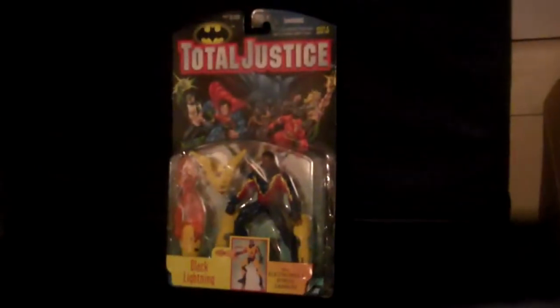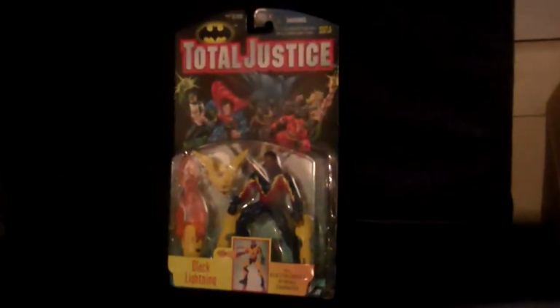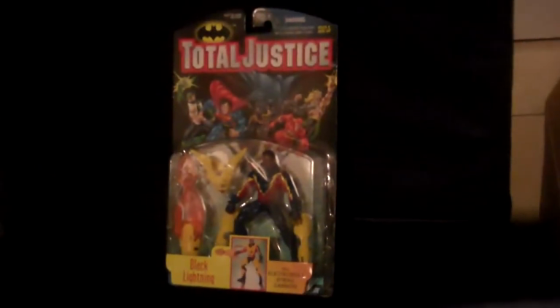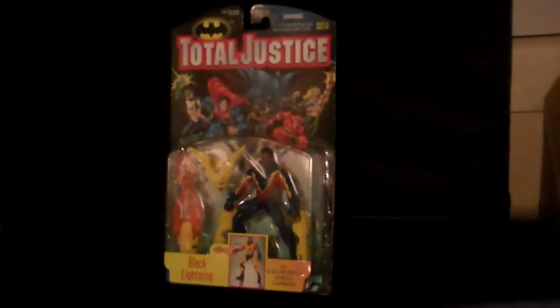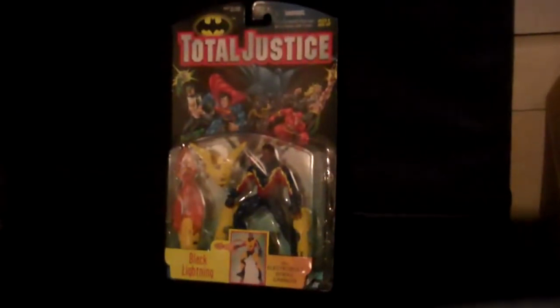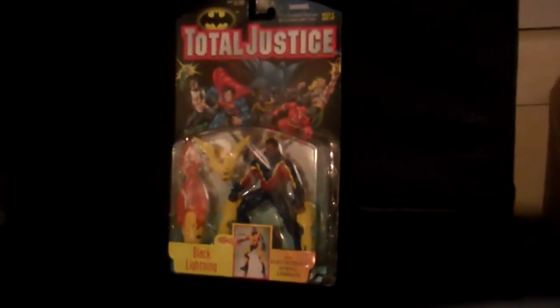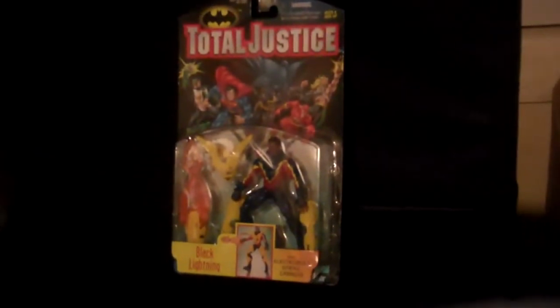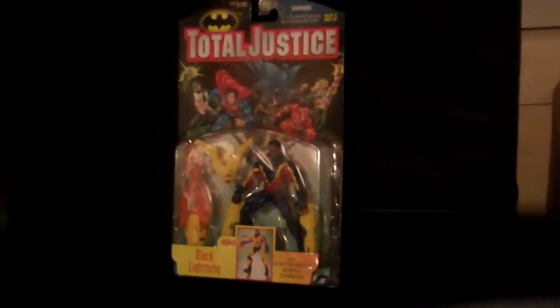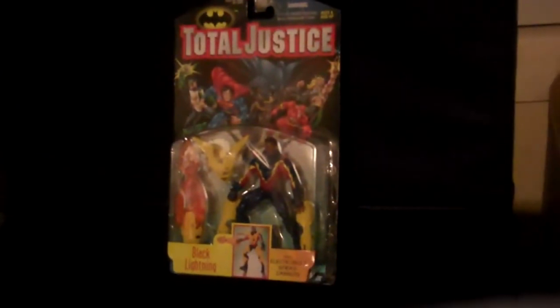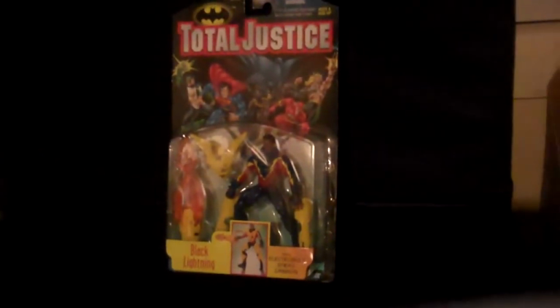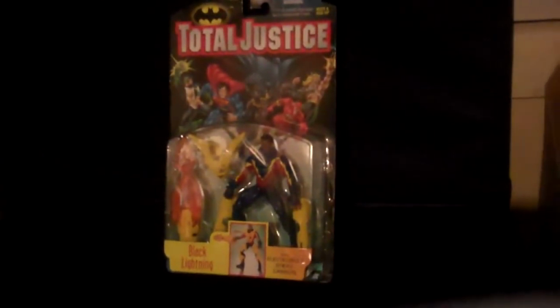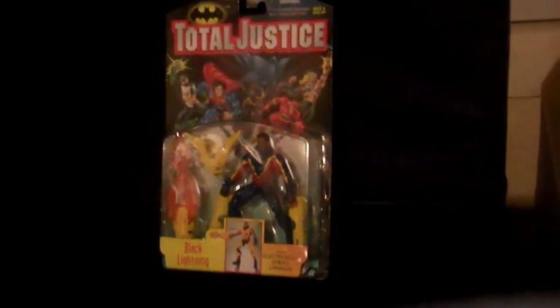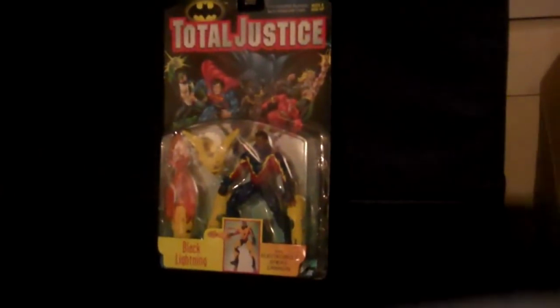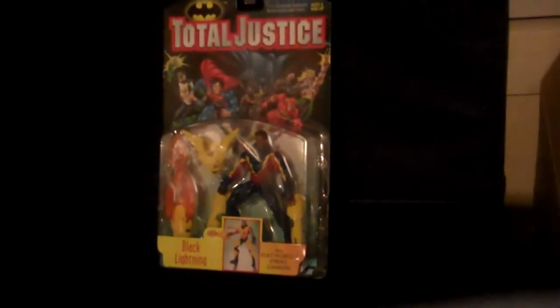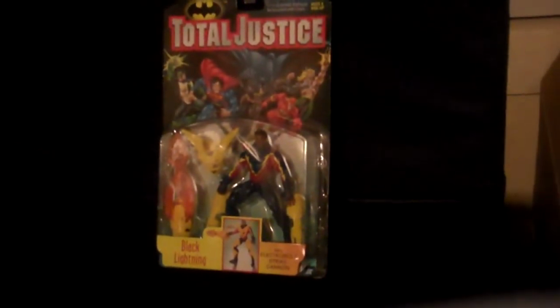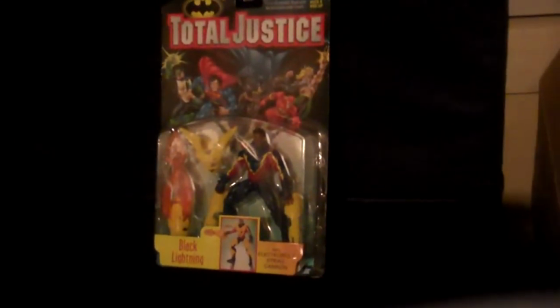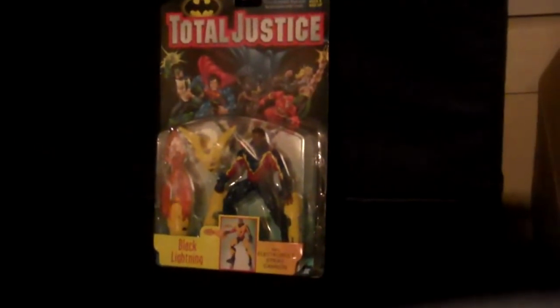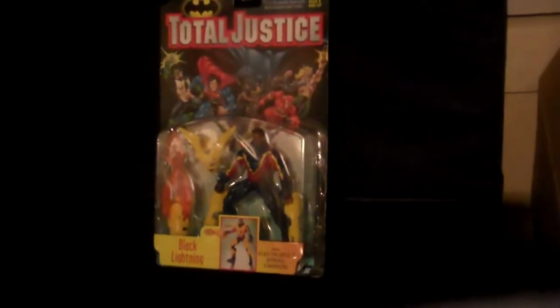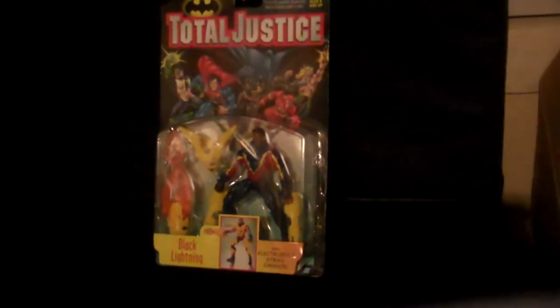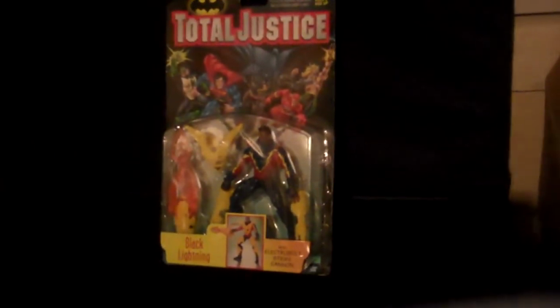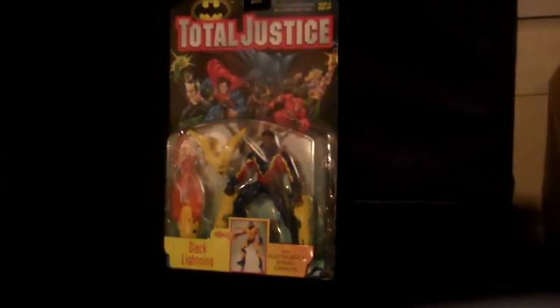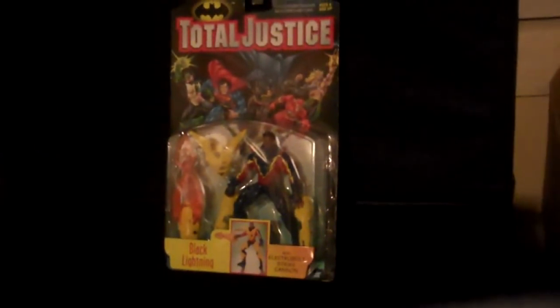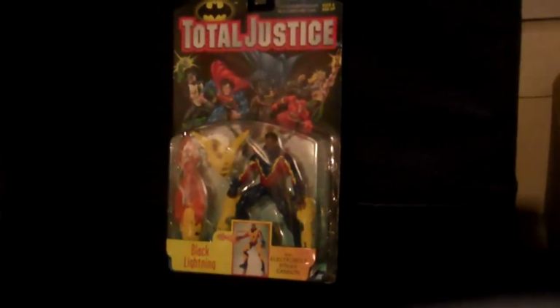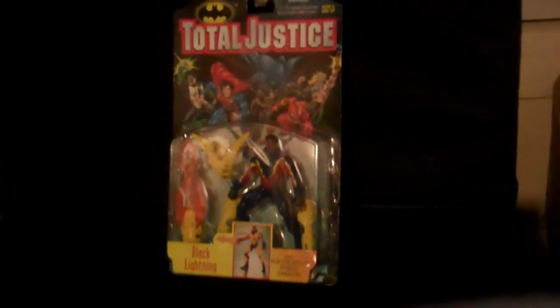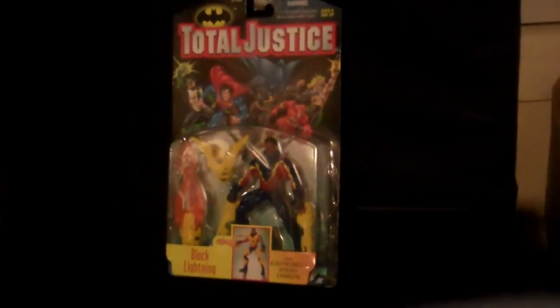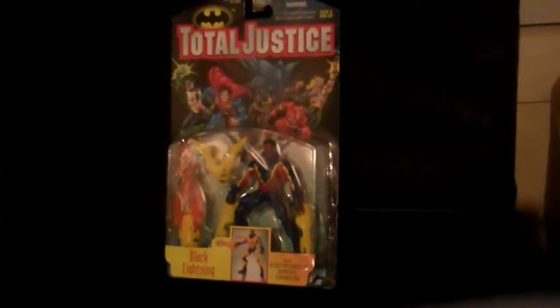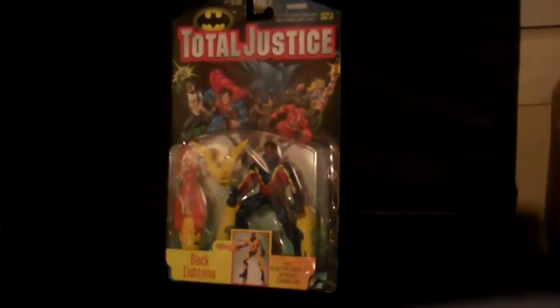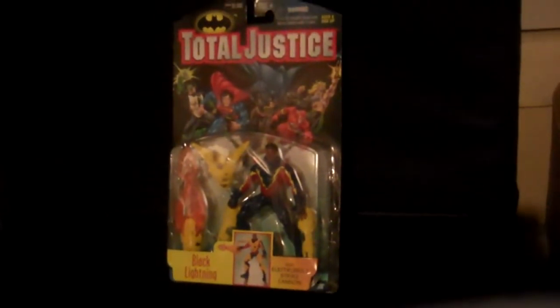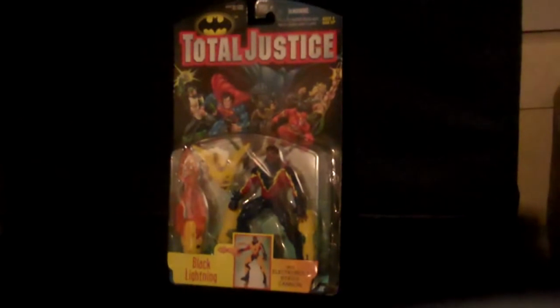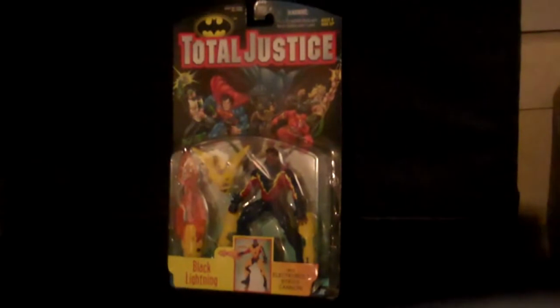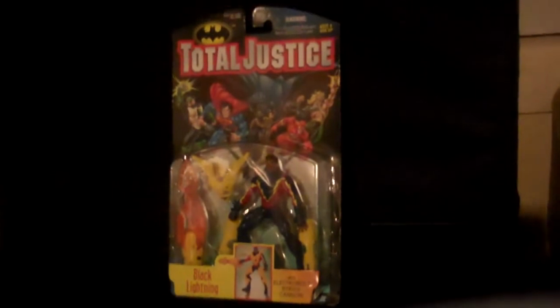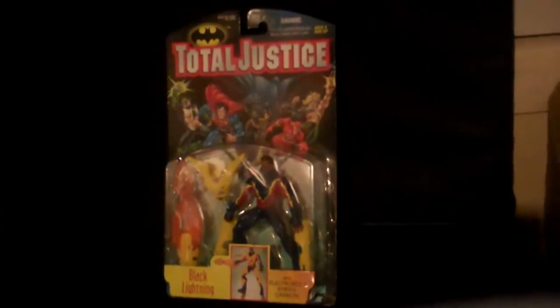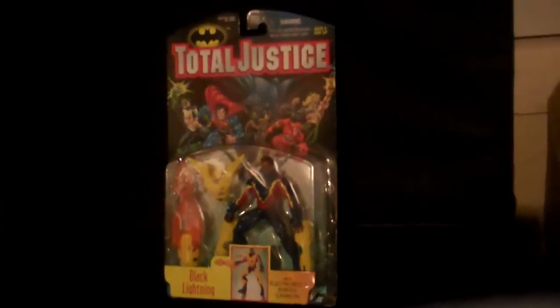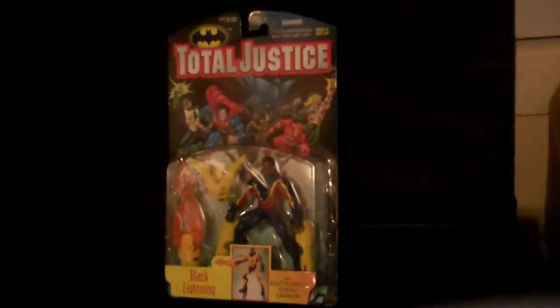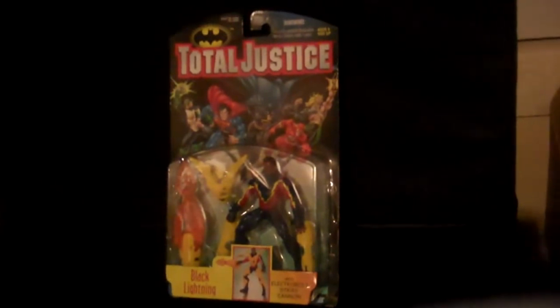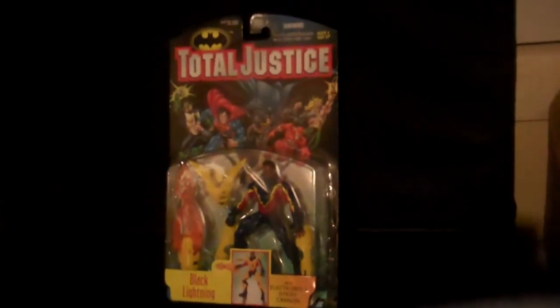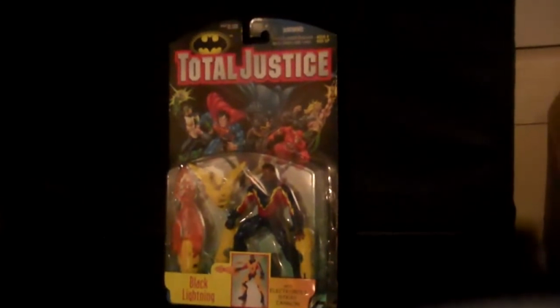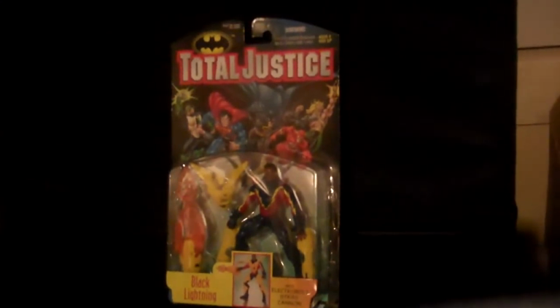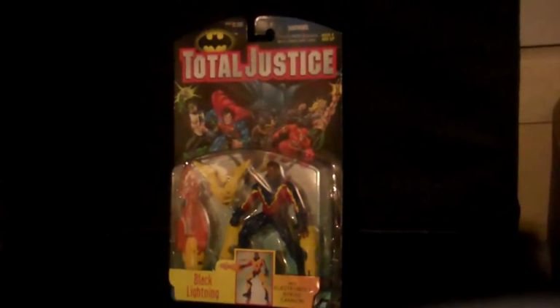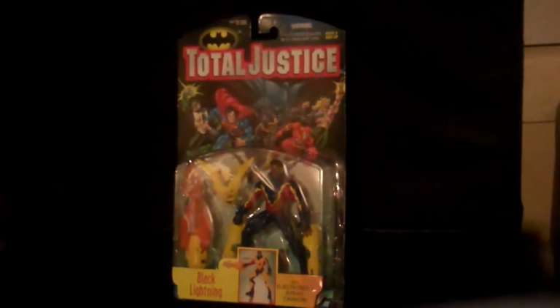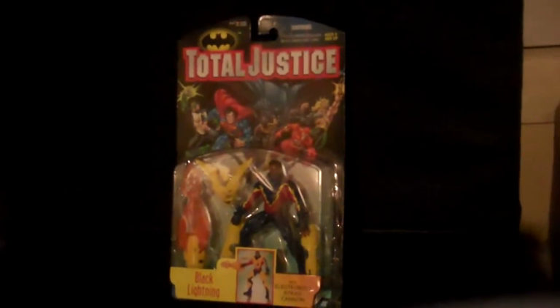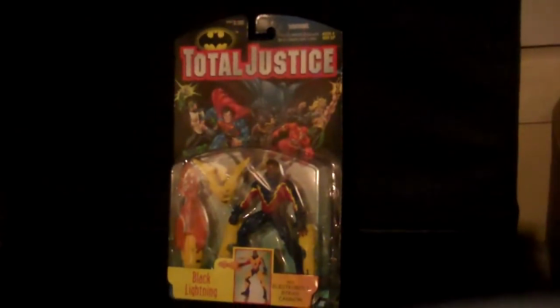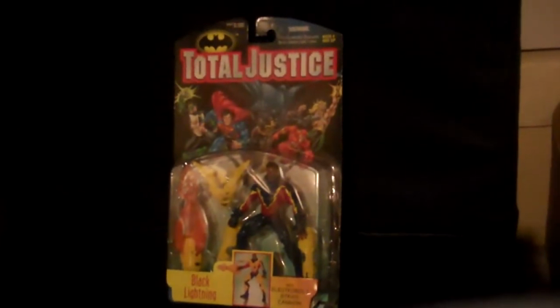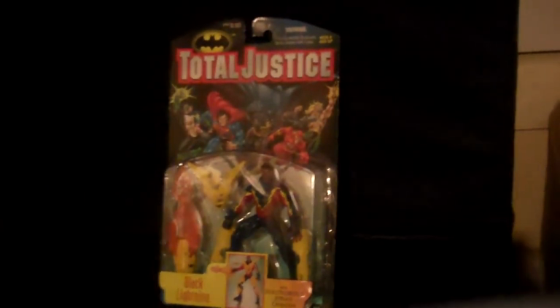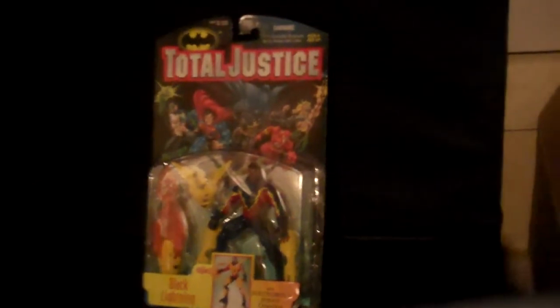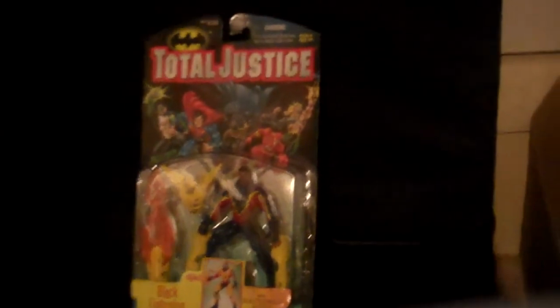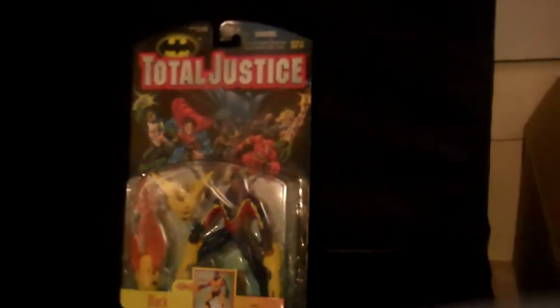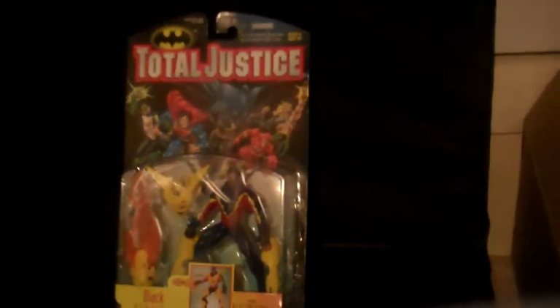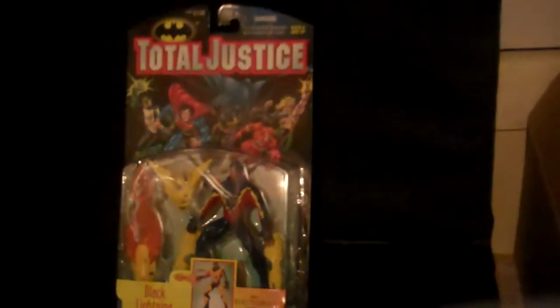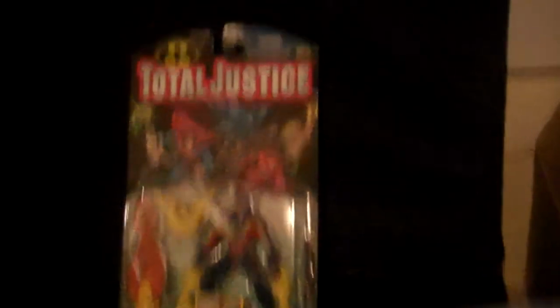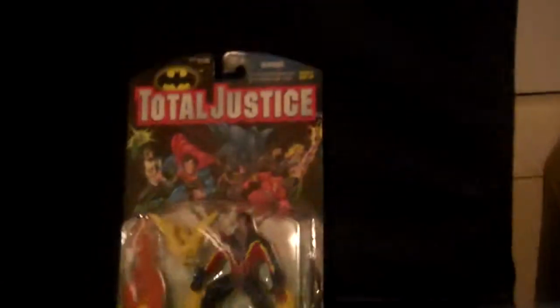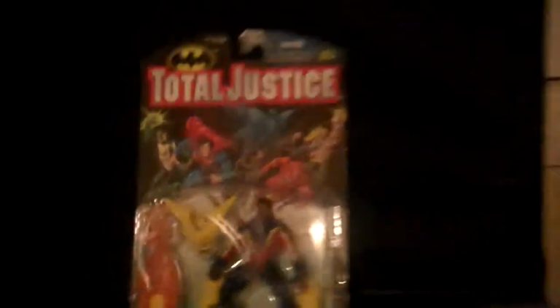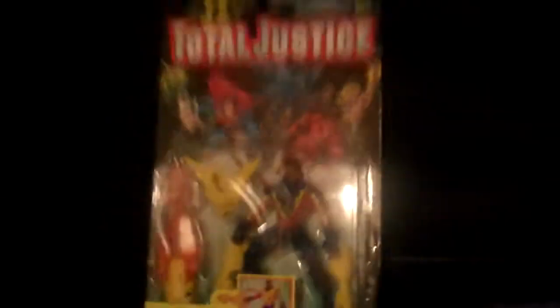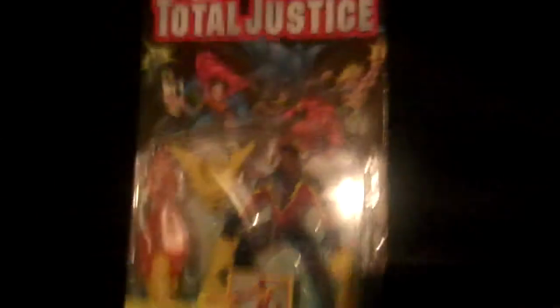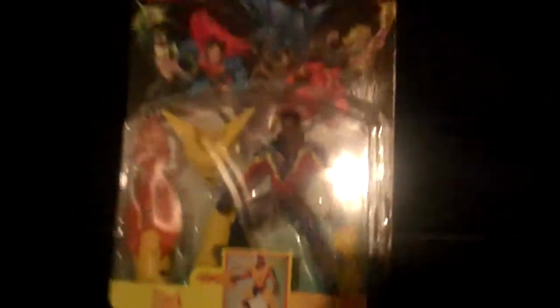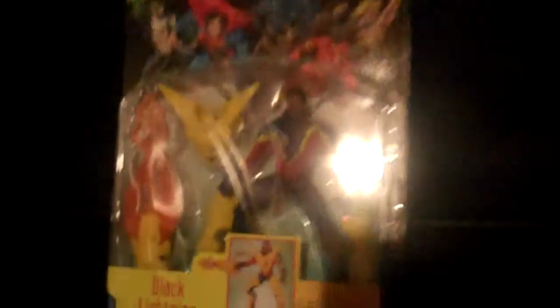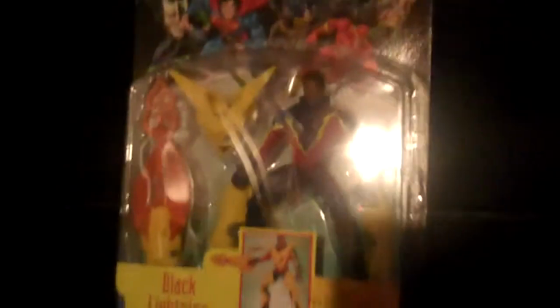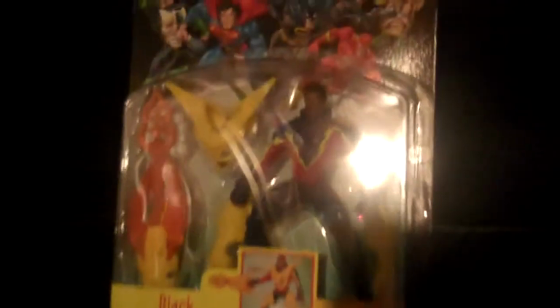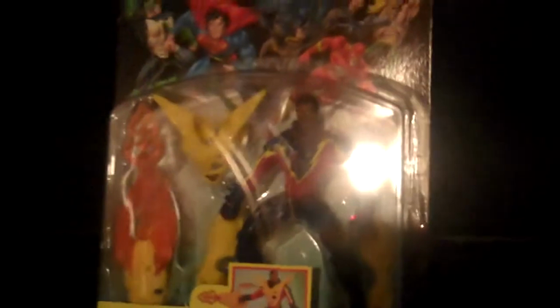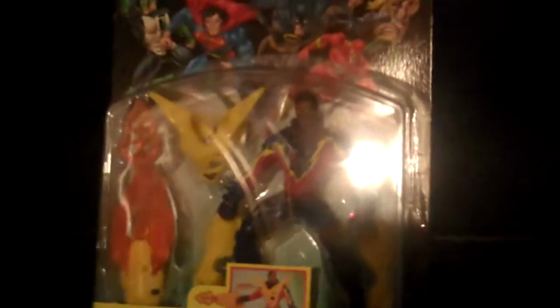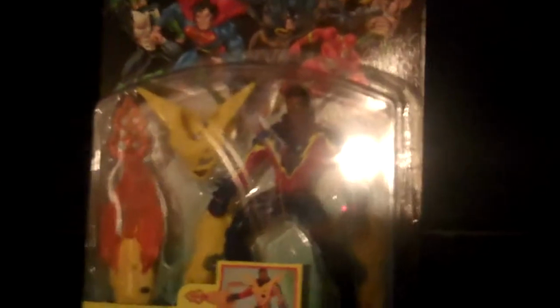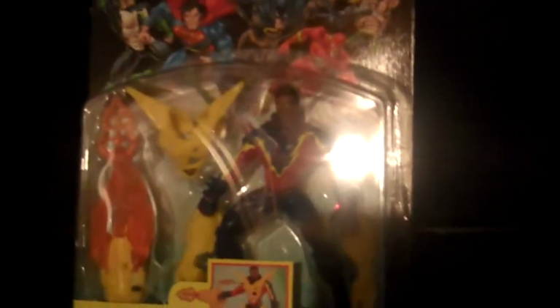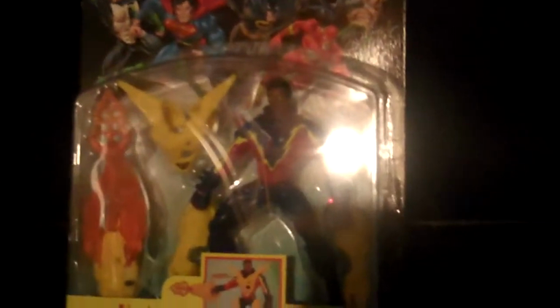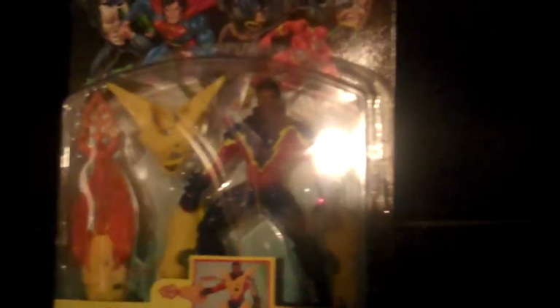This is another update to my Total Justice. I was going through a box of Star Wars and I found Black Lightning.